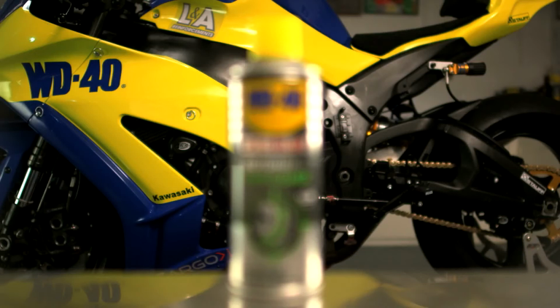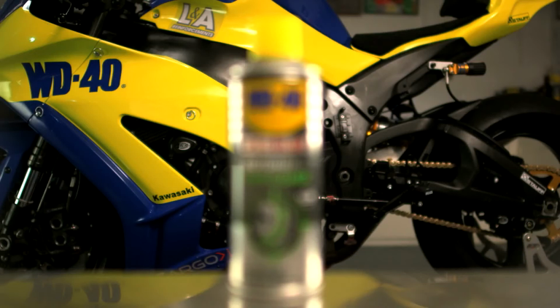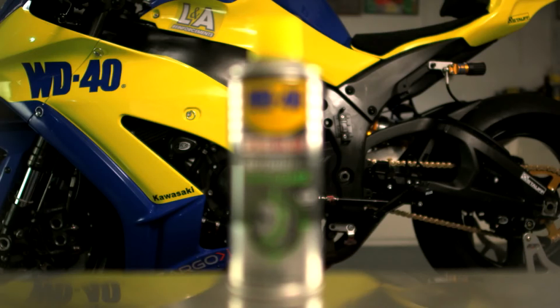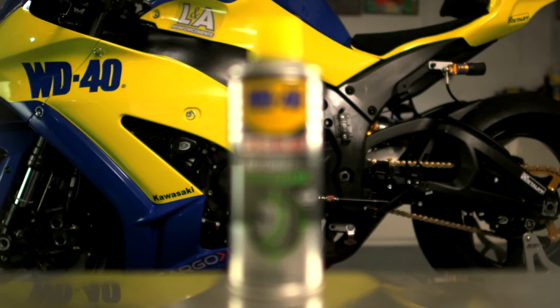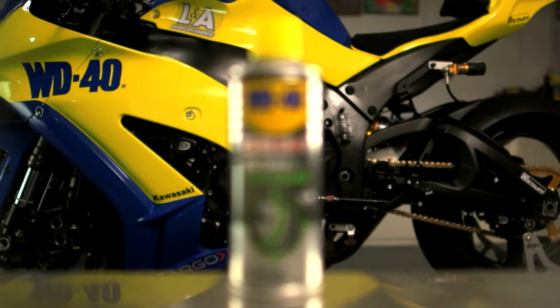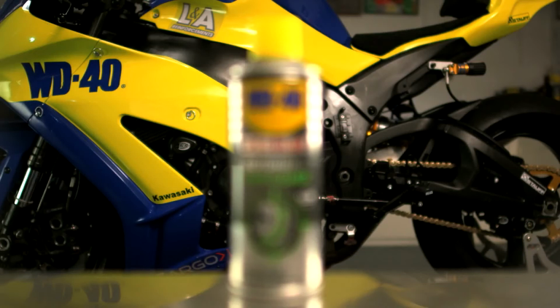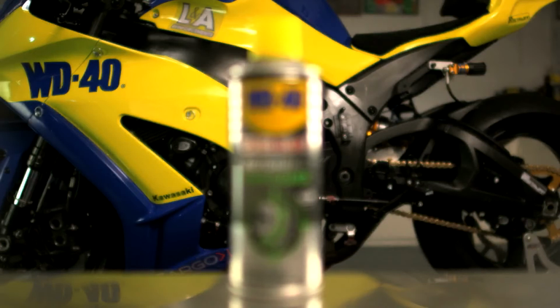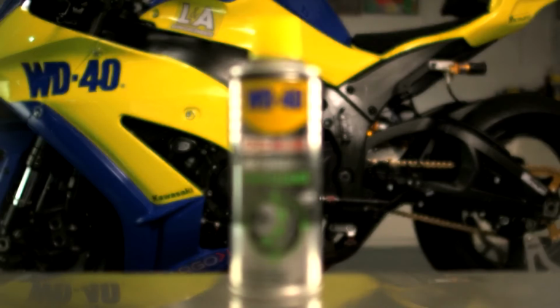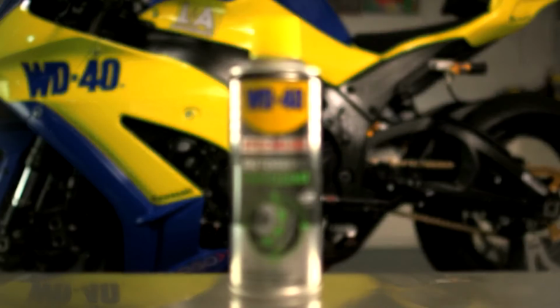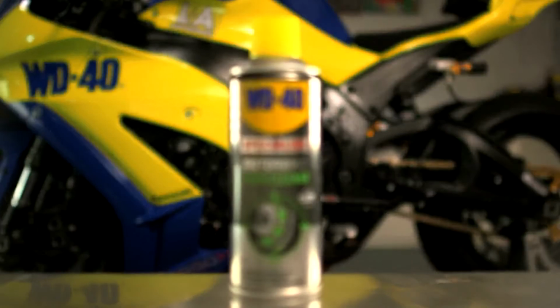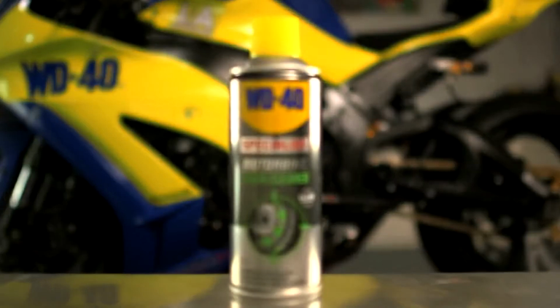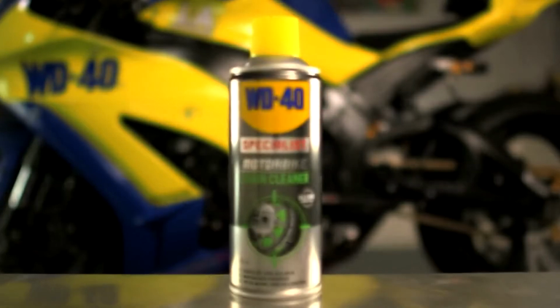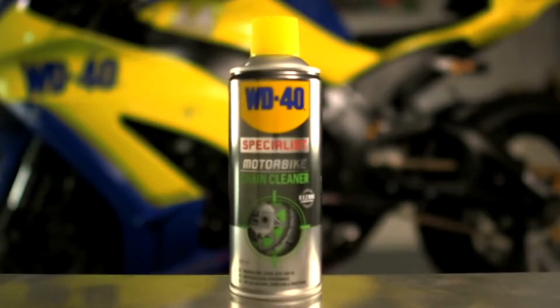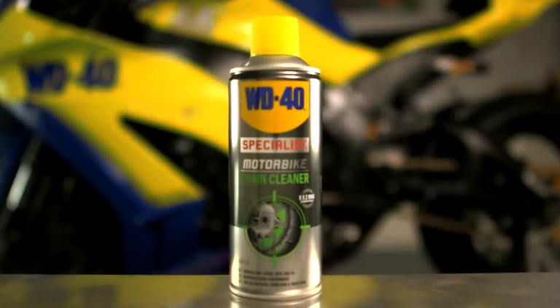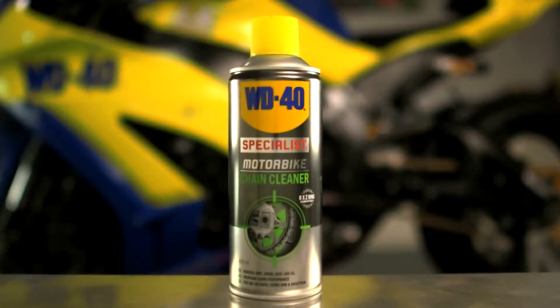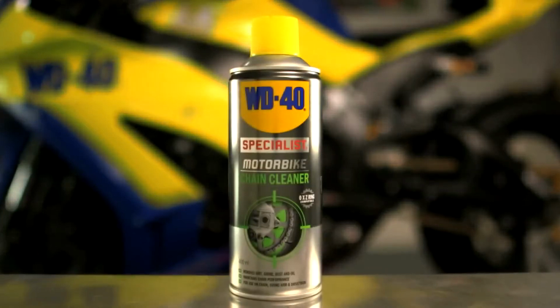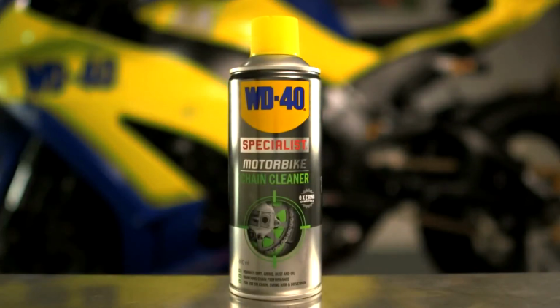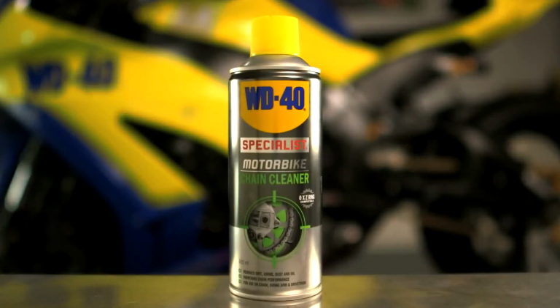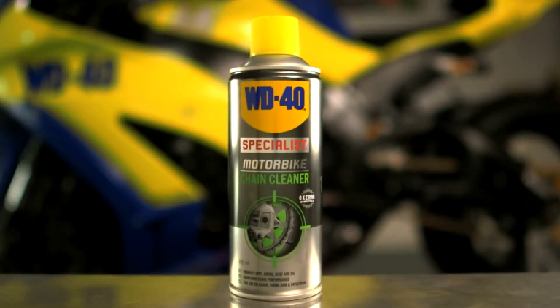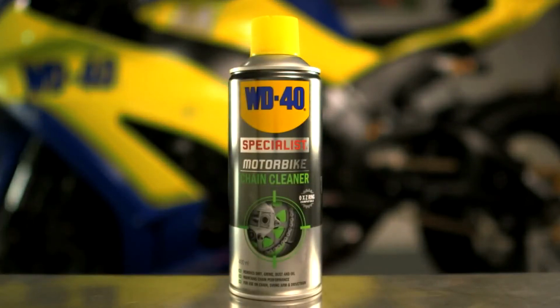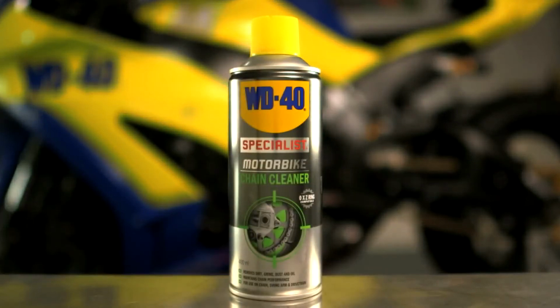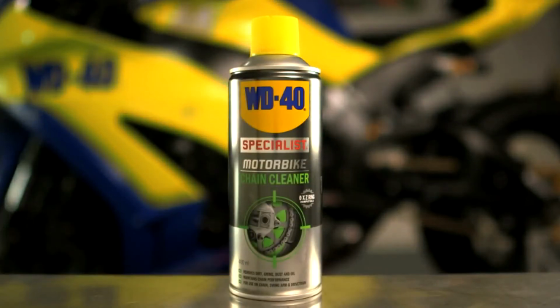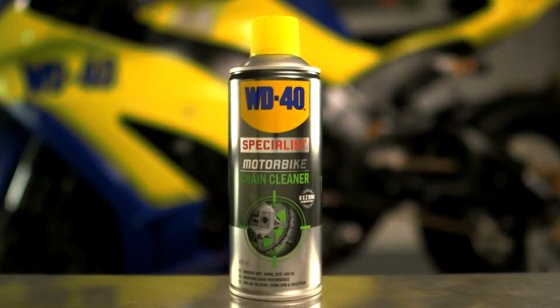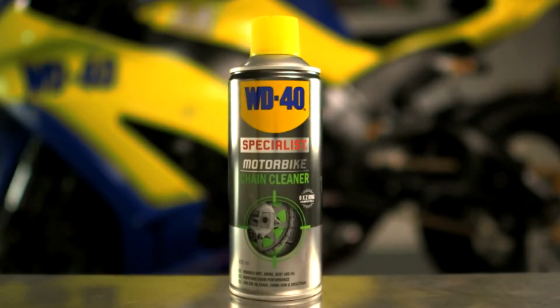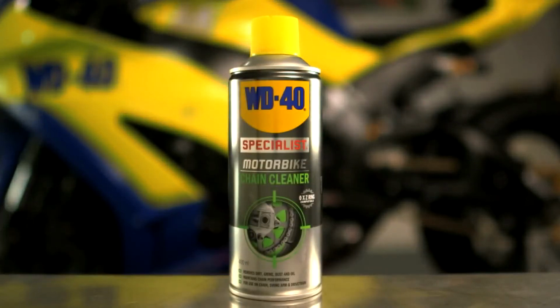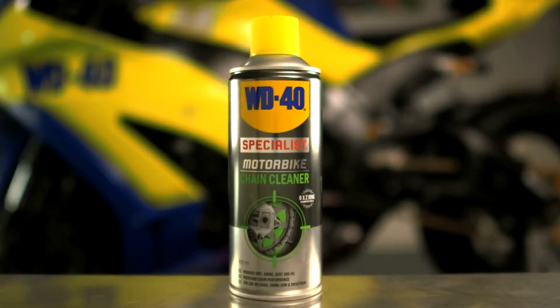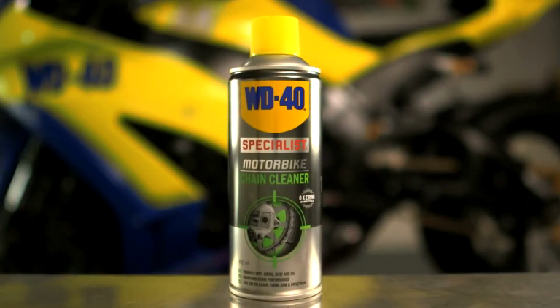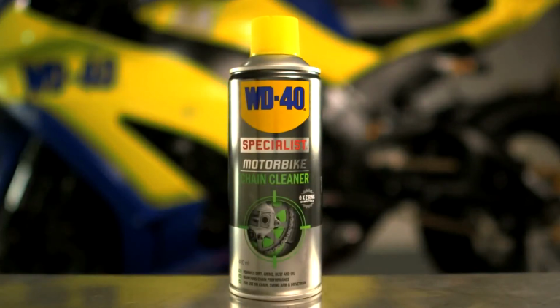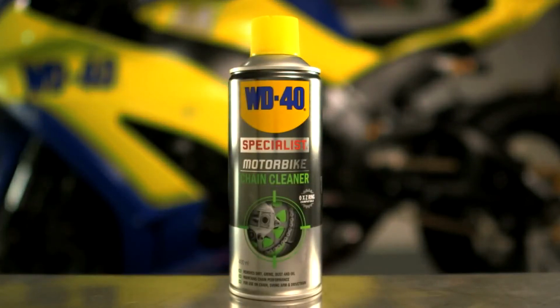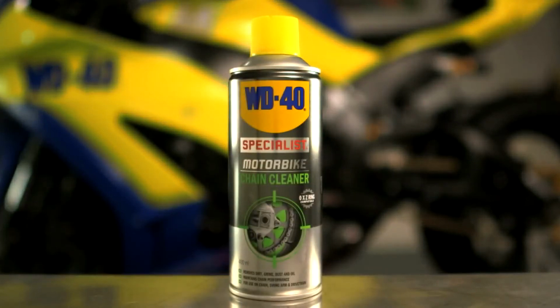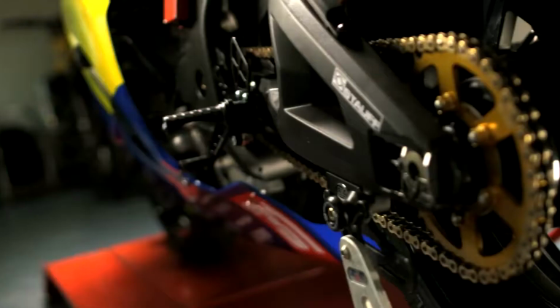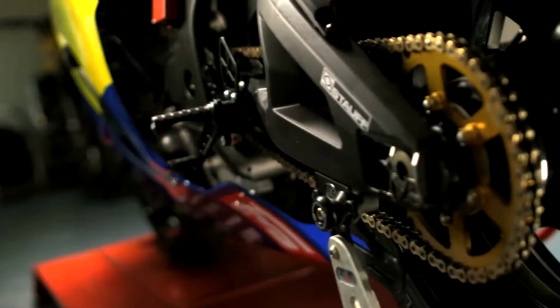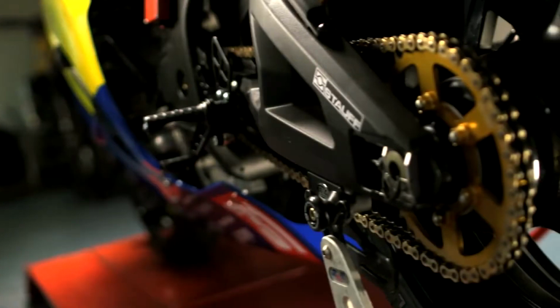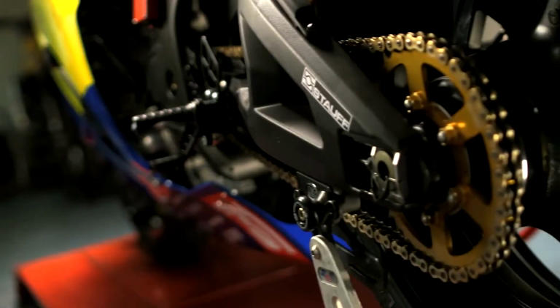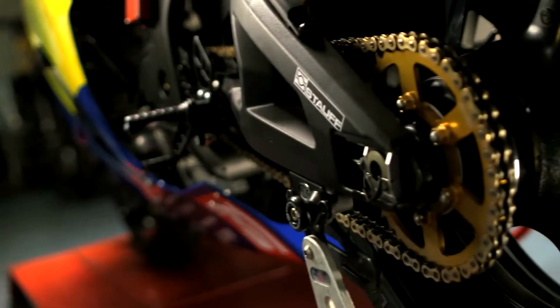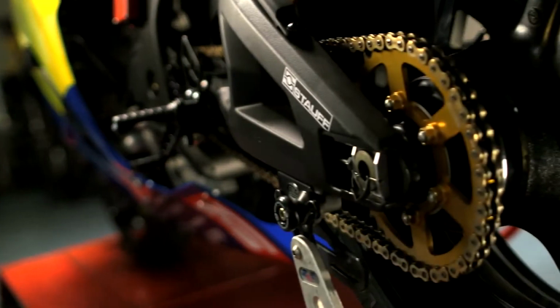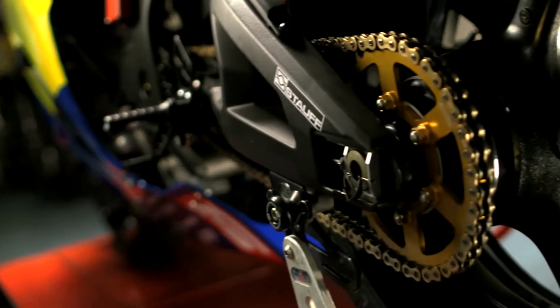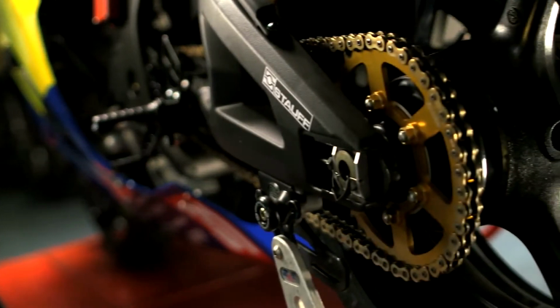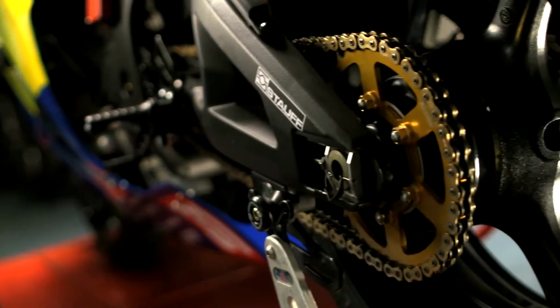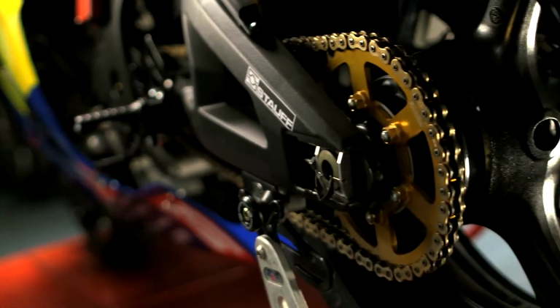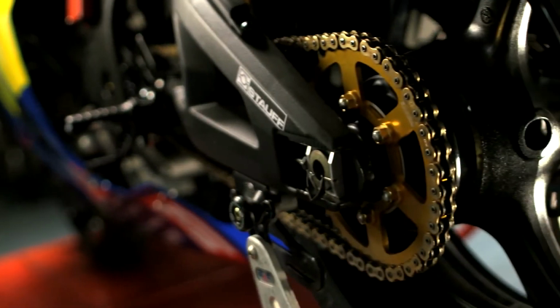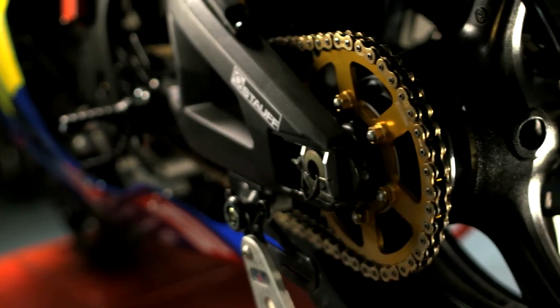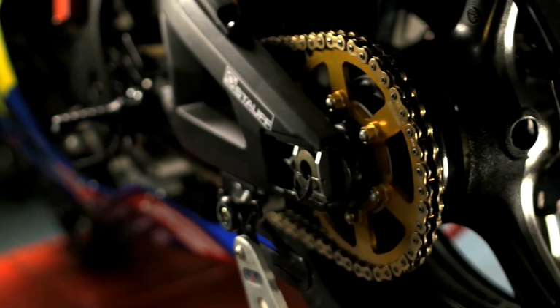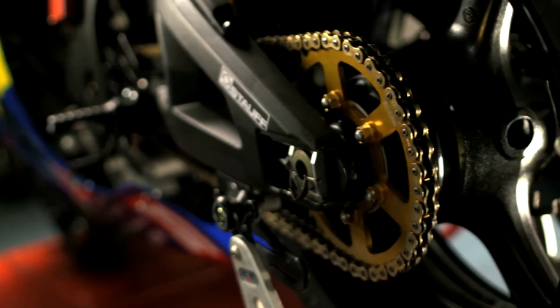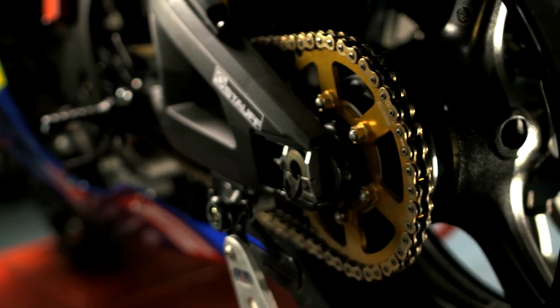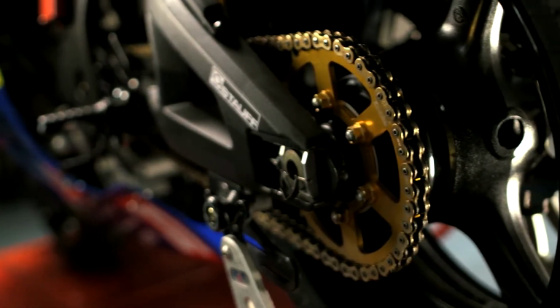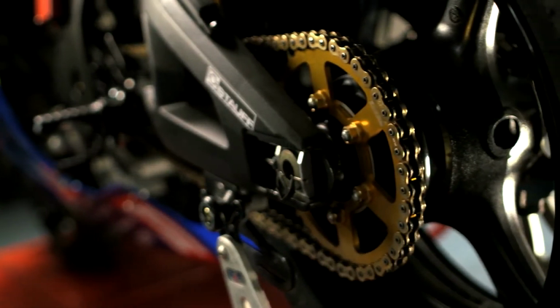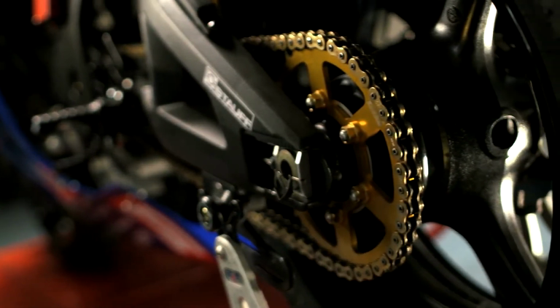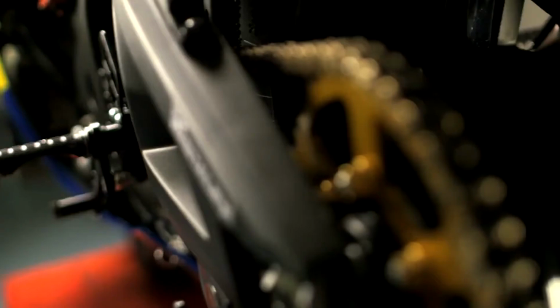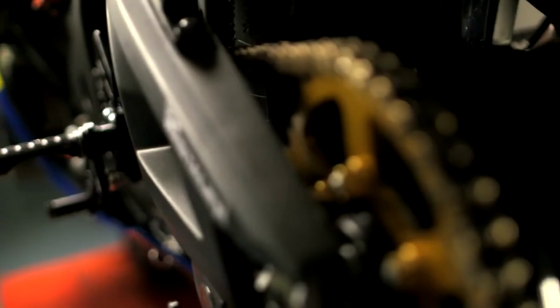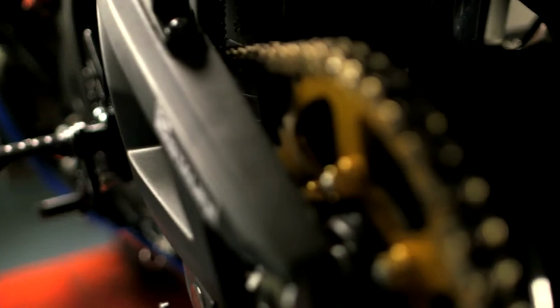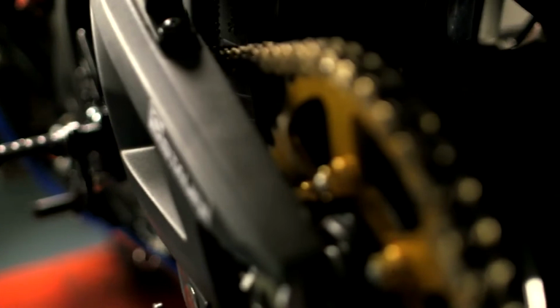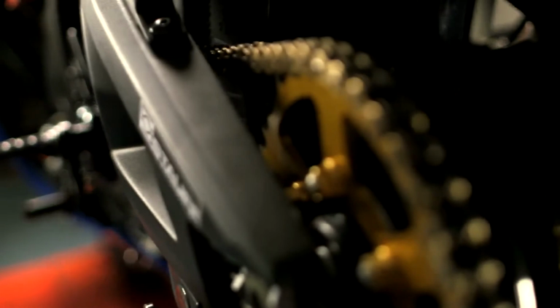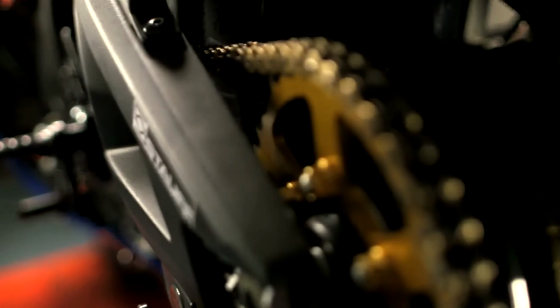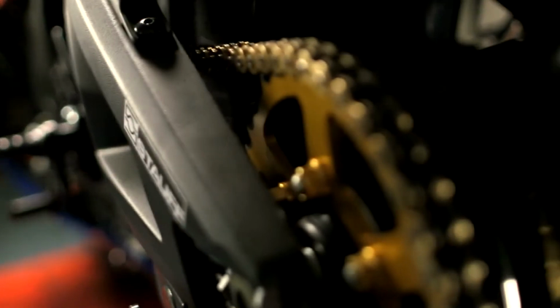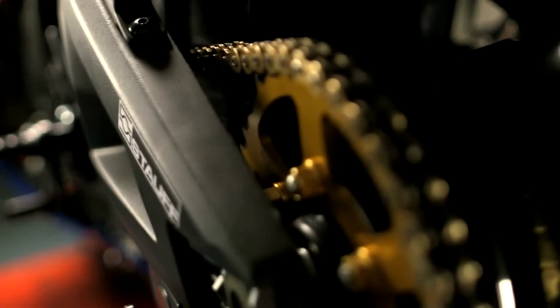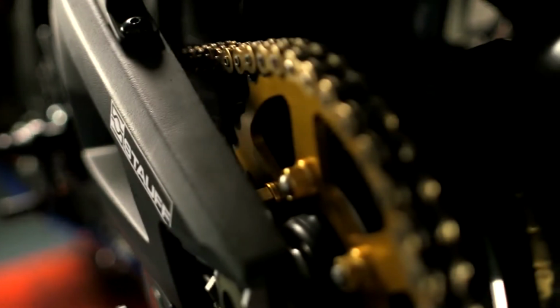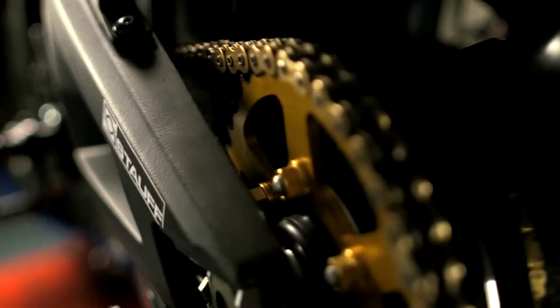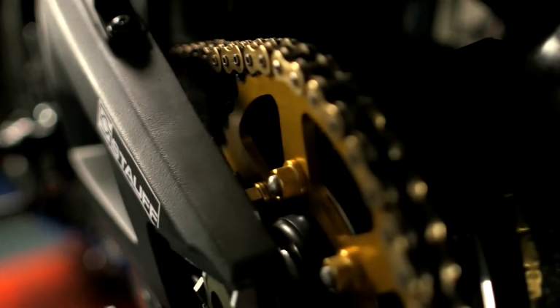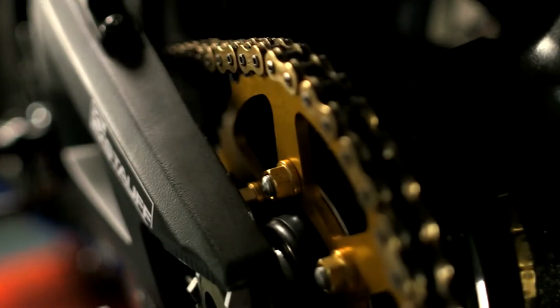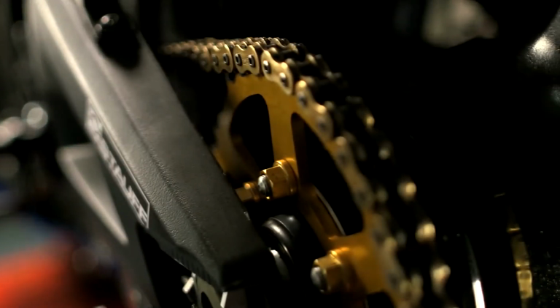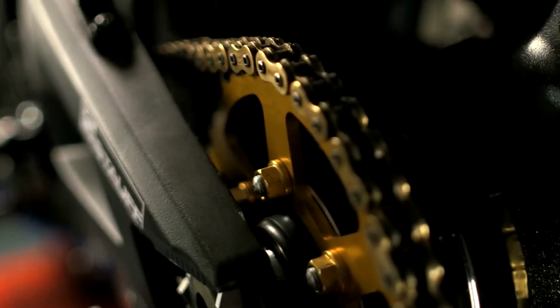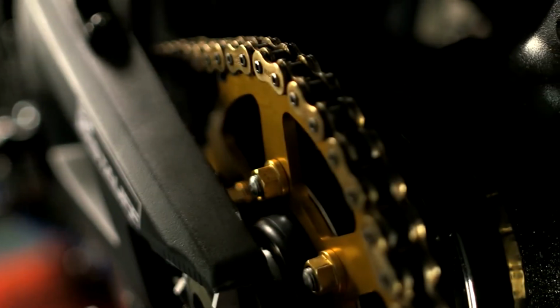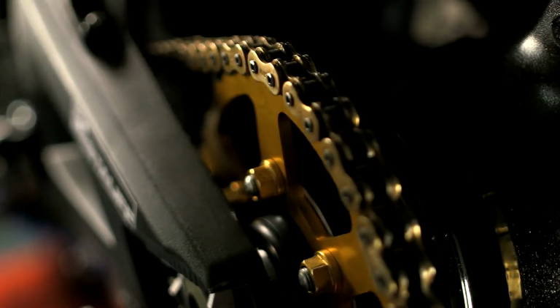Chain cleaner is specifically designed for the removal of dirt, debris and old protecting products from motorbike chains.